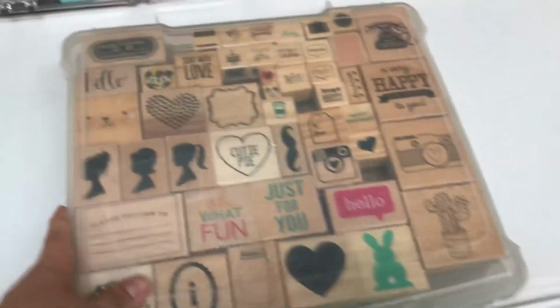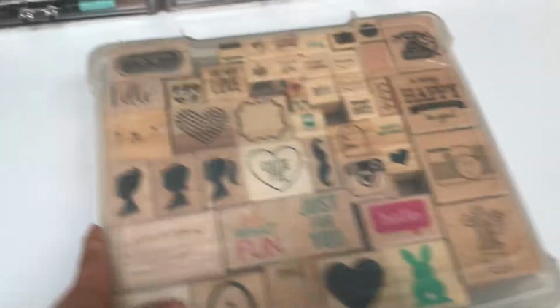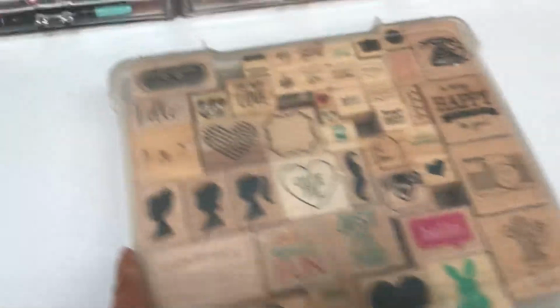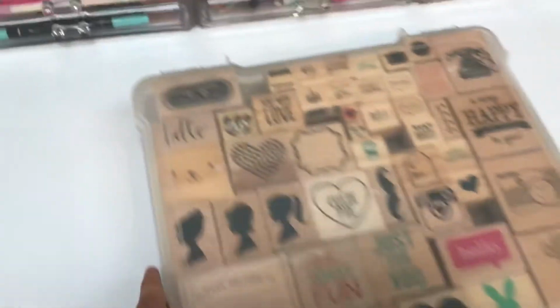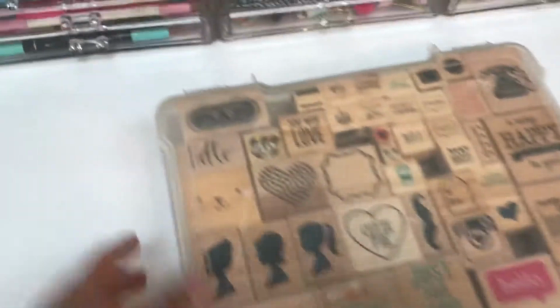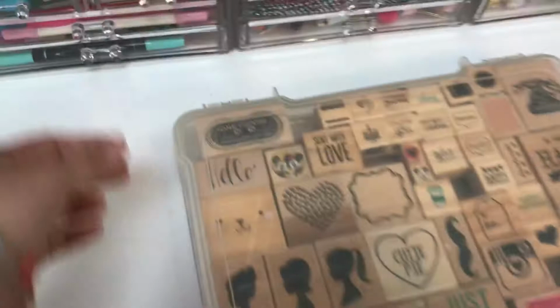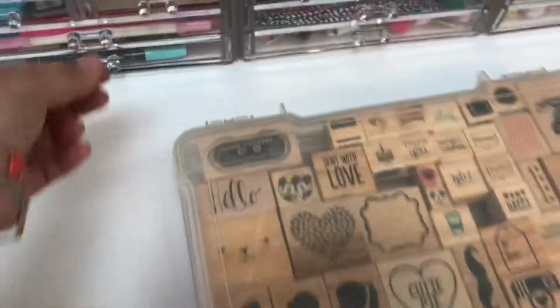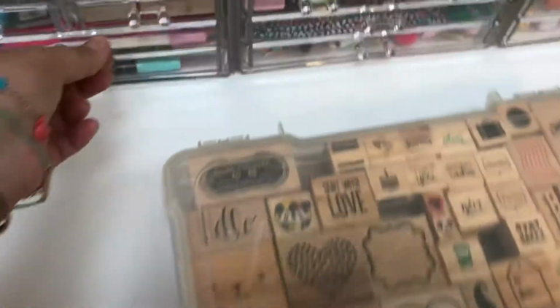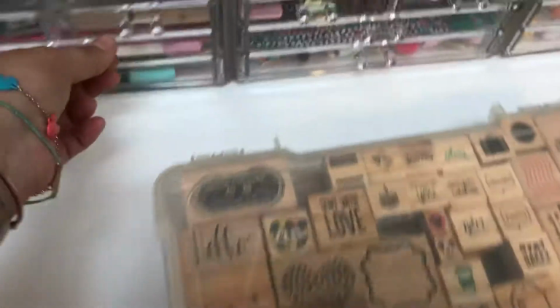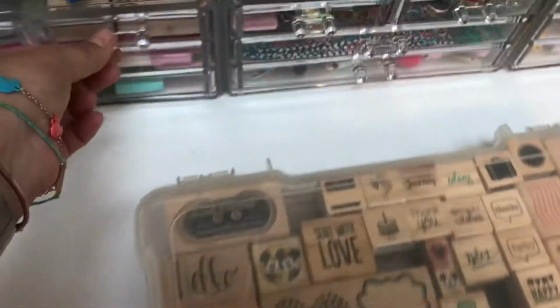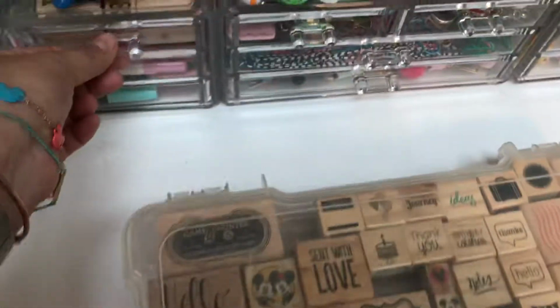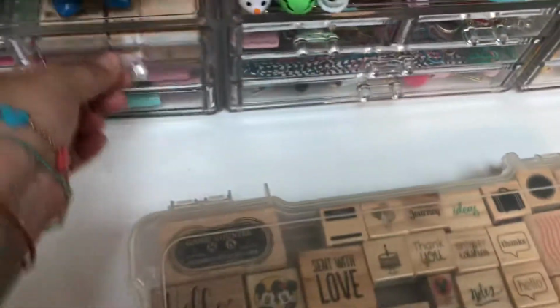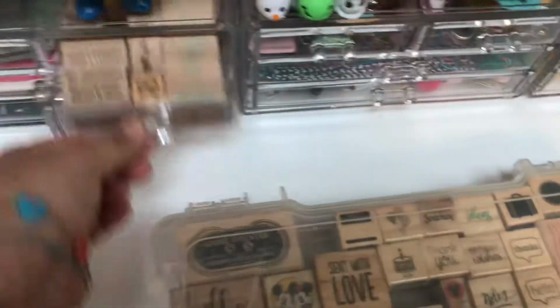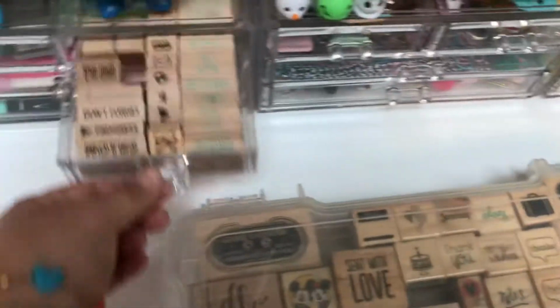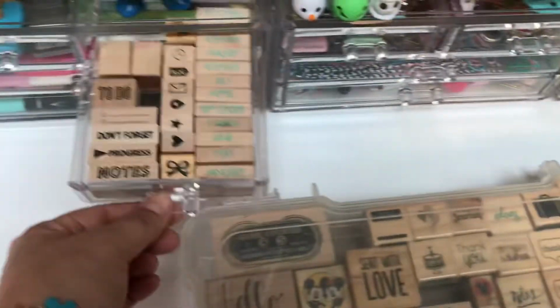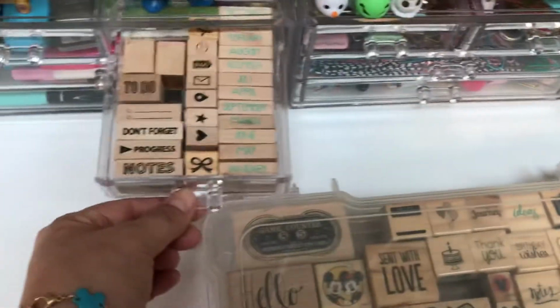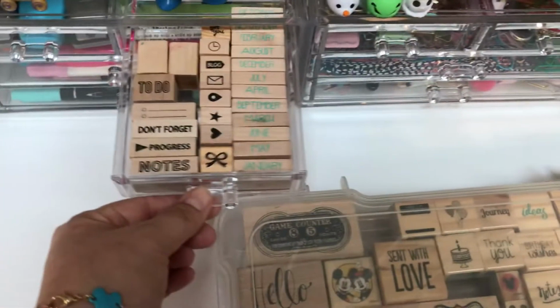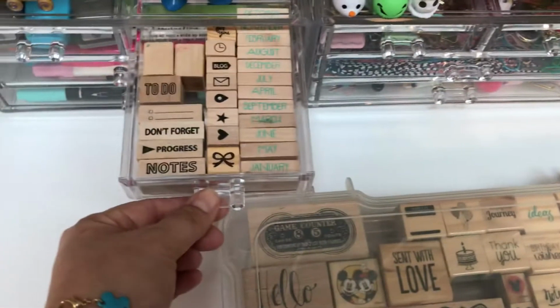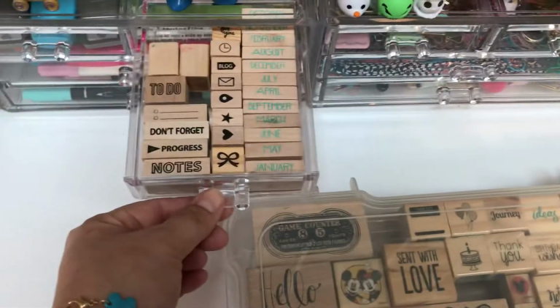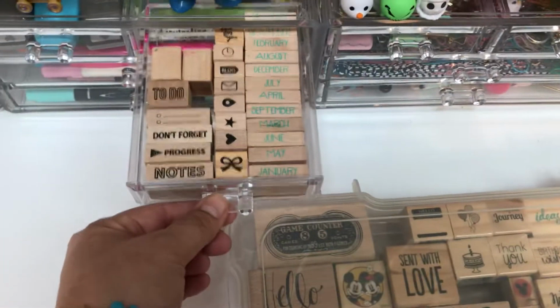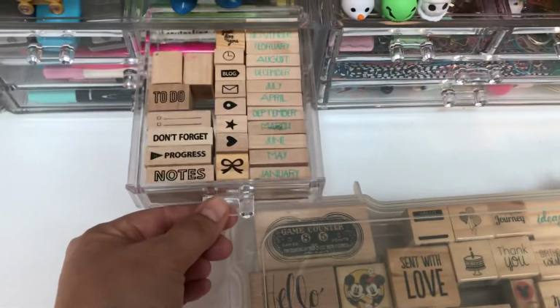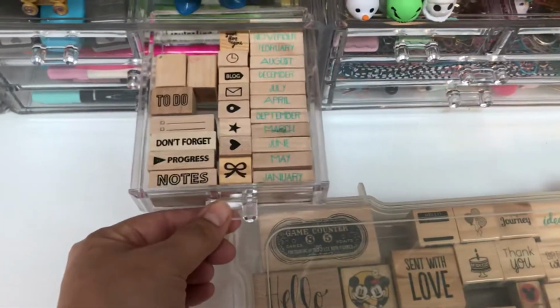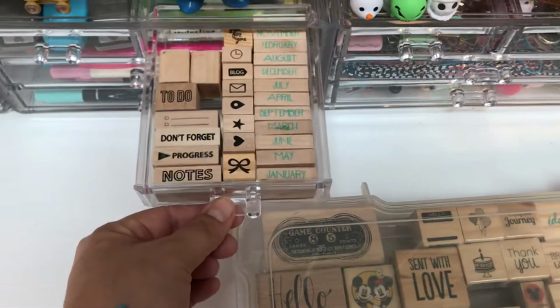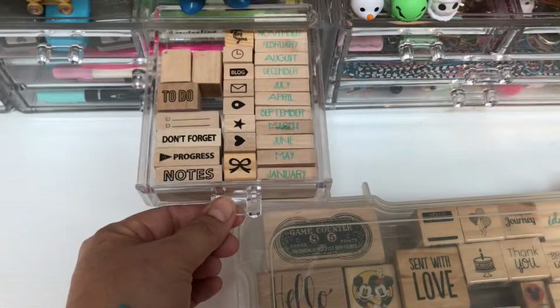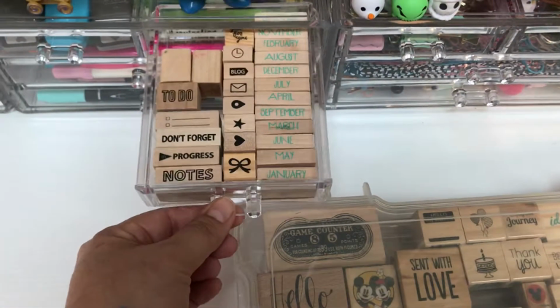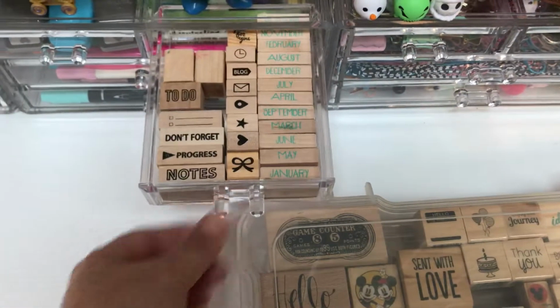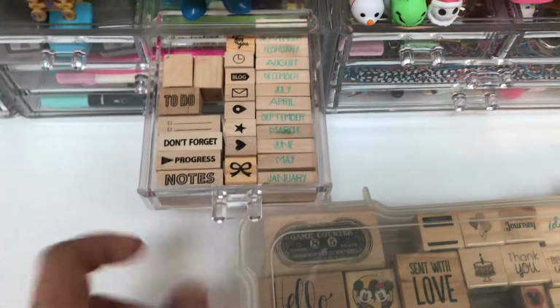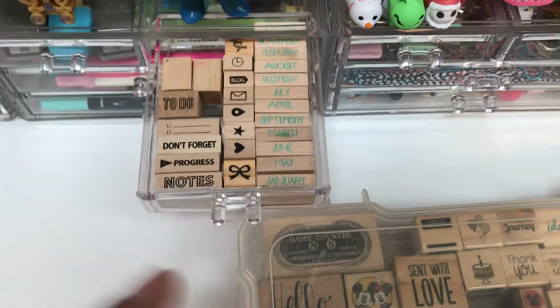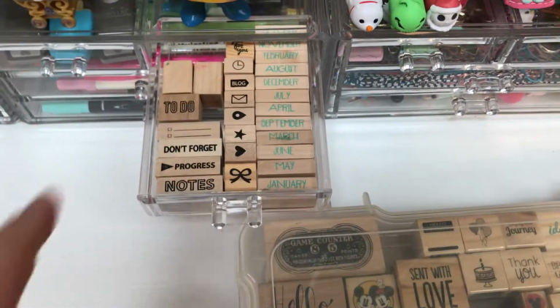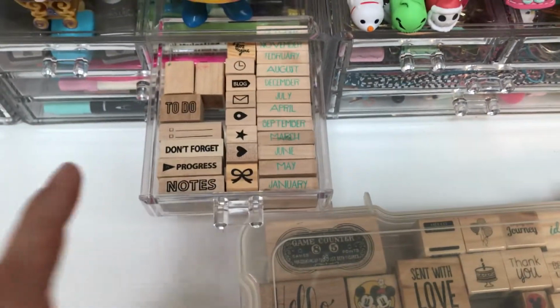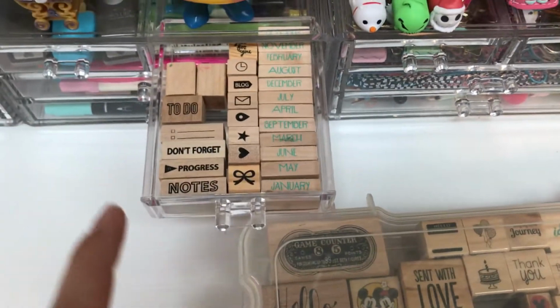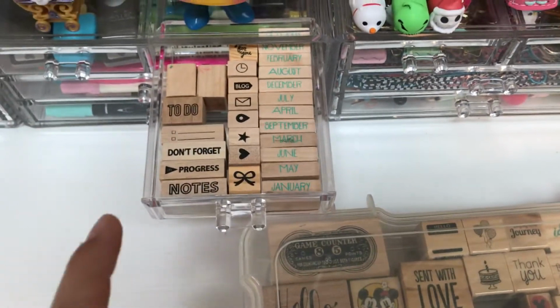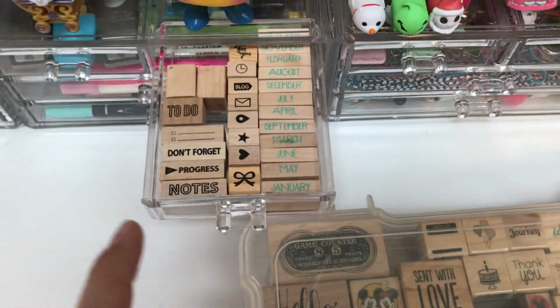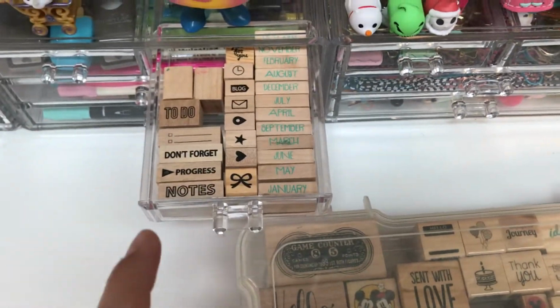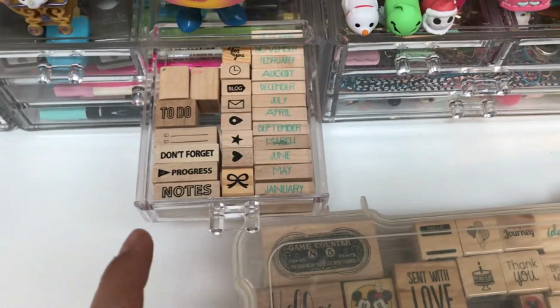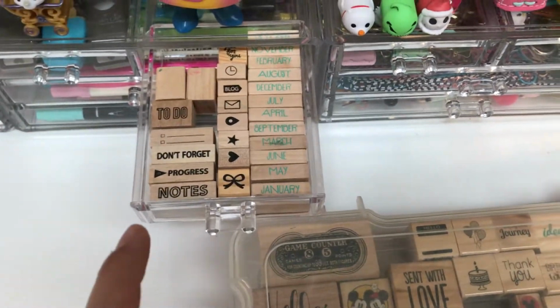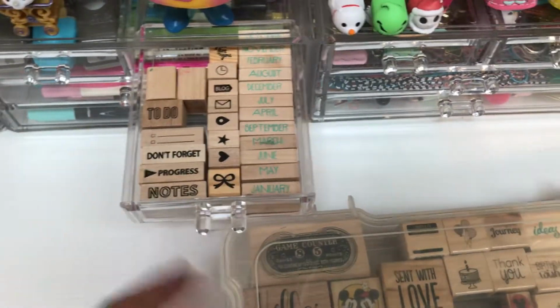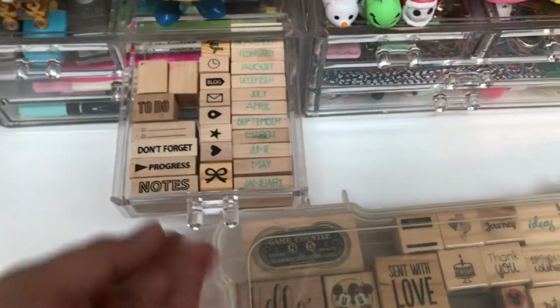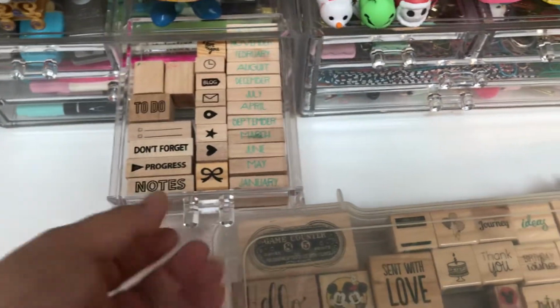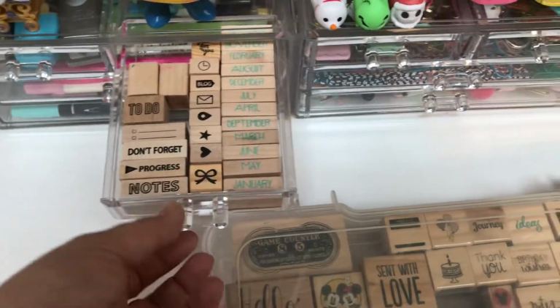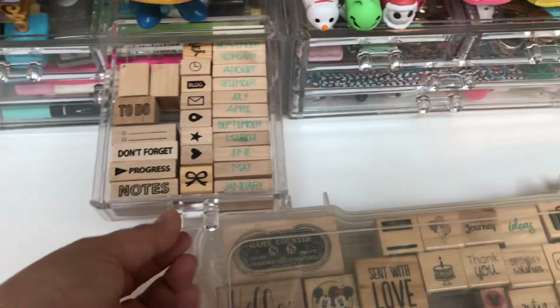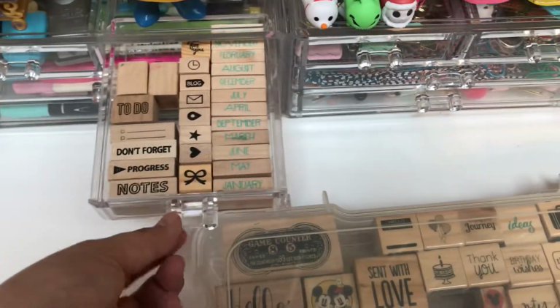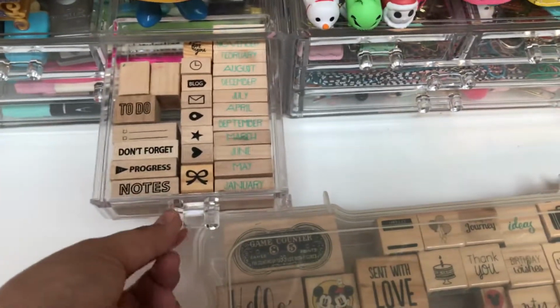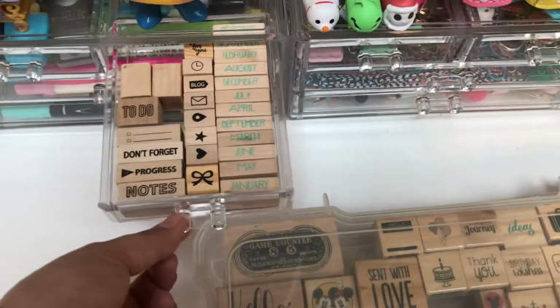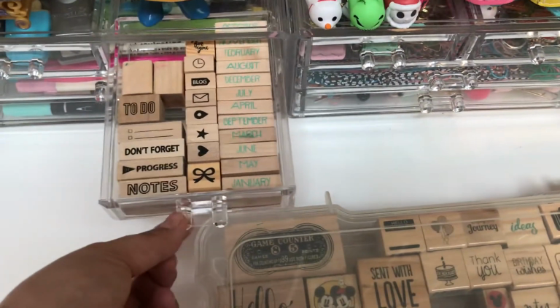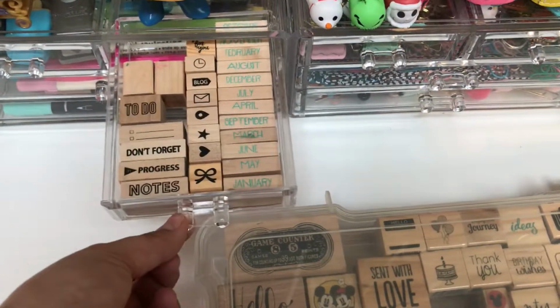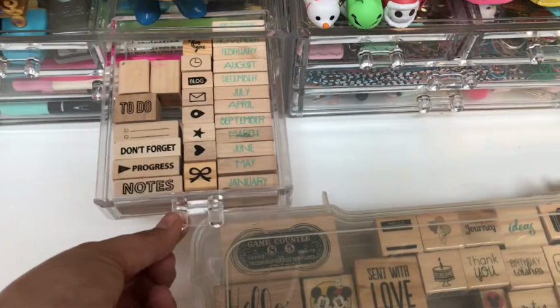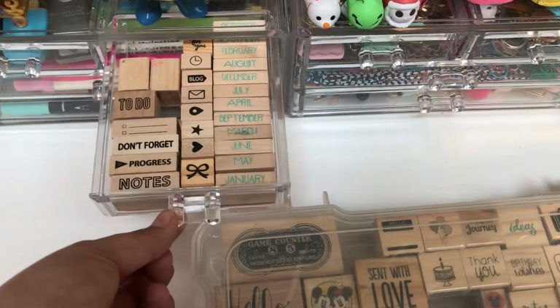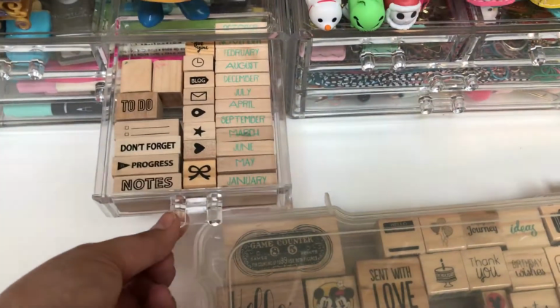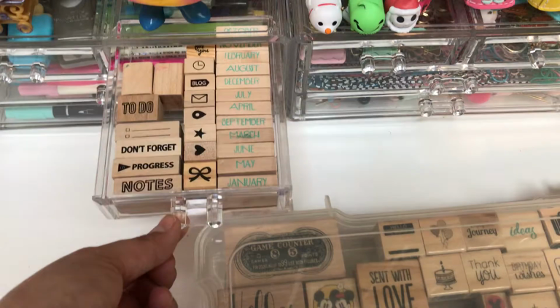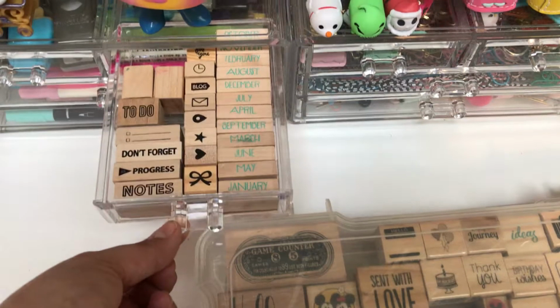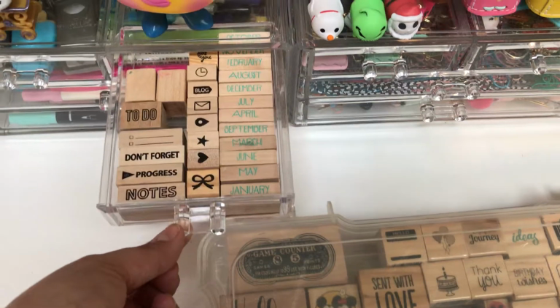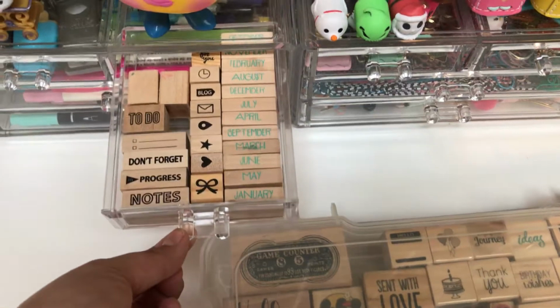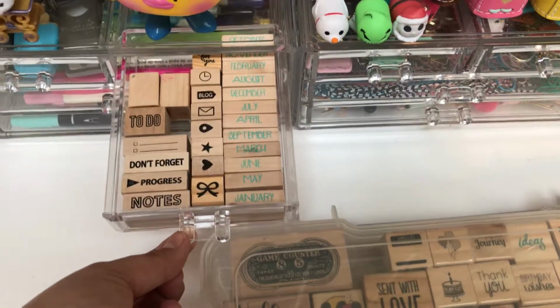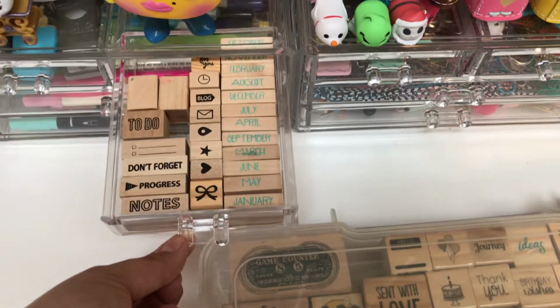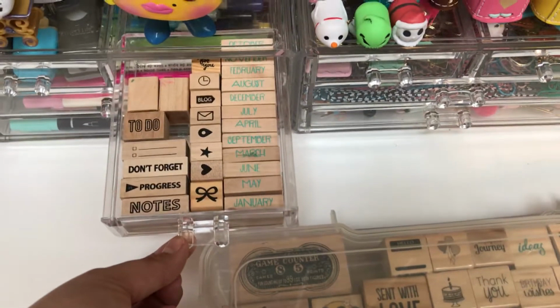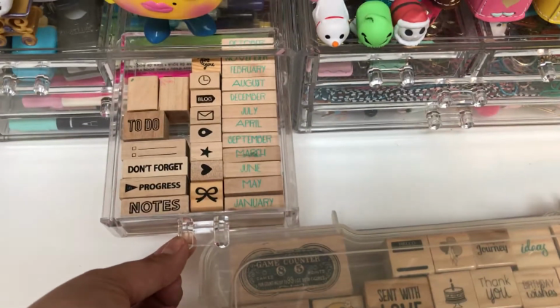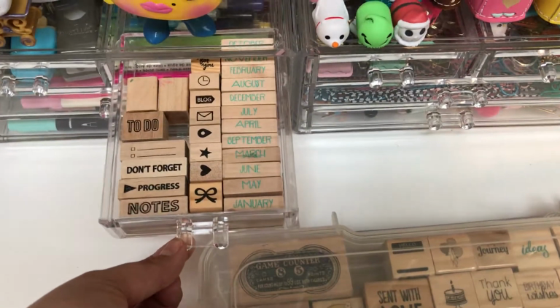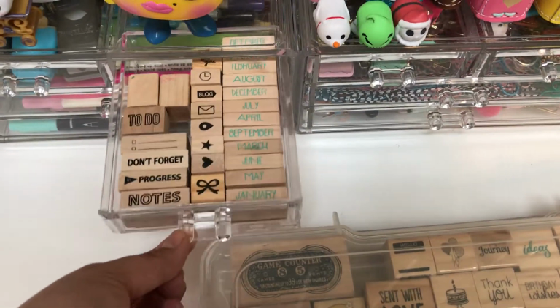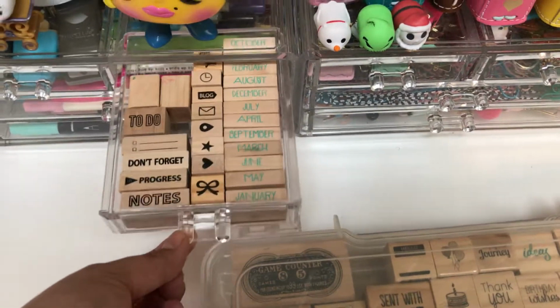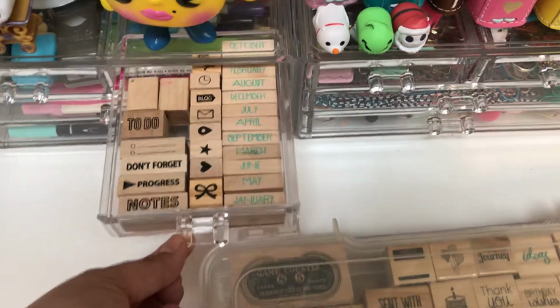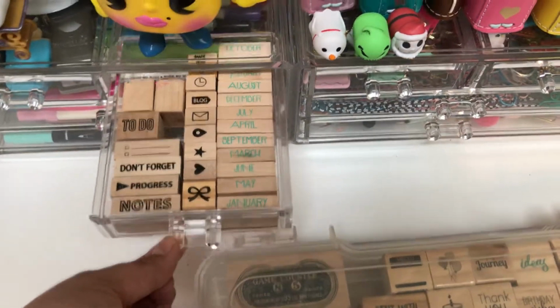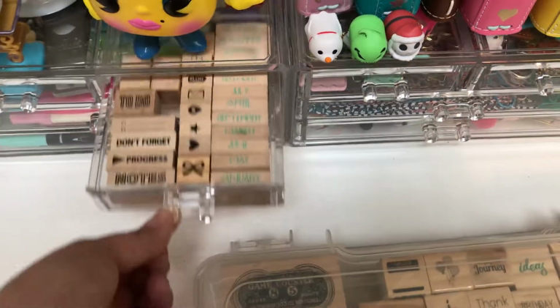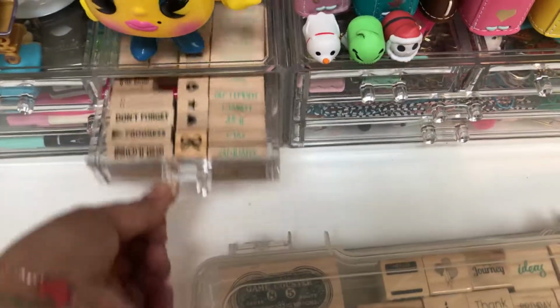And then I have a few little go-to stamps that I use in my planners and I keep those right here in my little drawer.